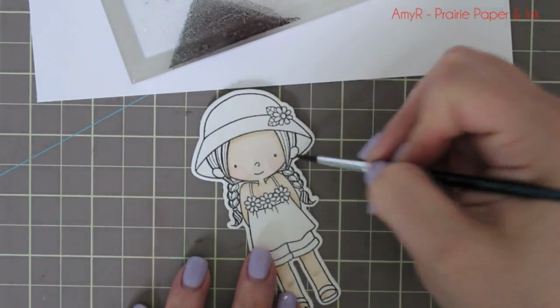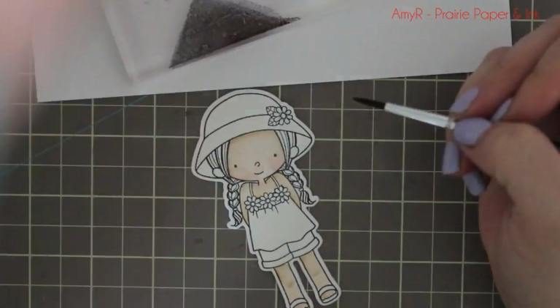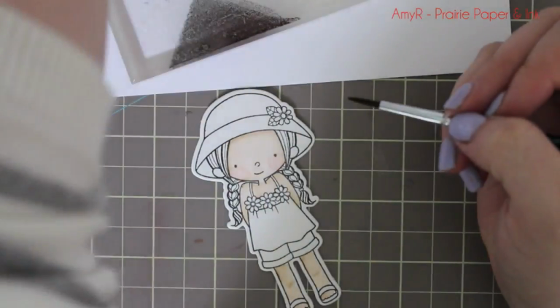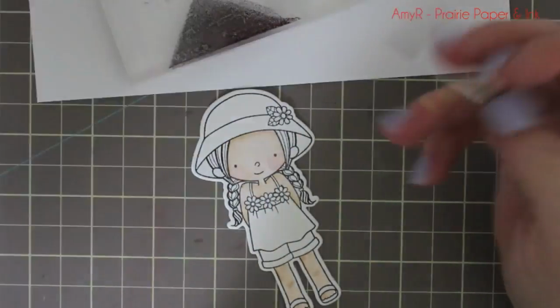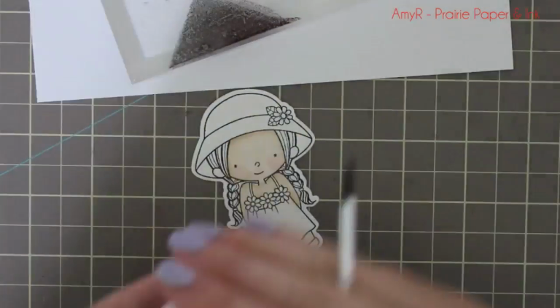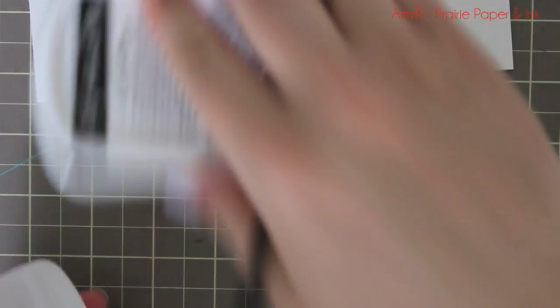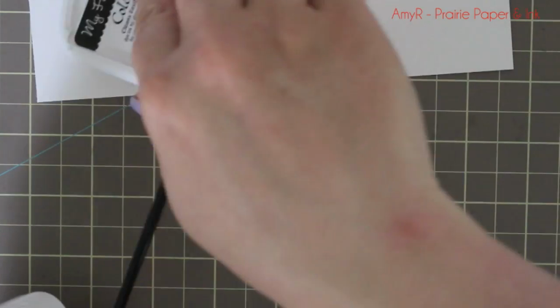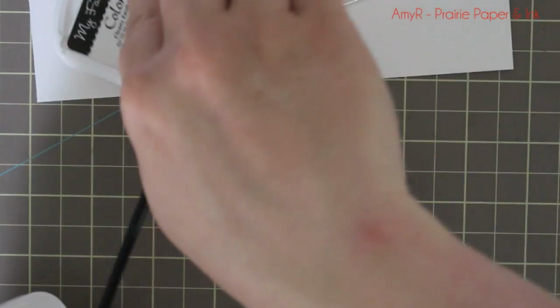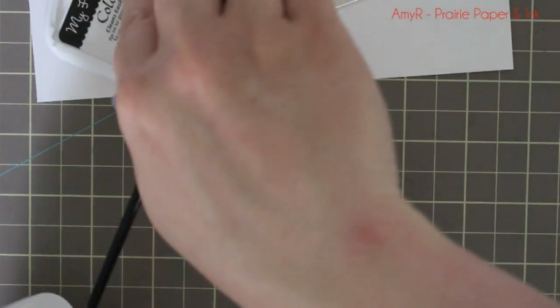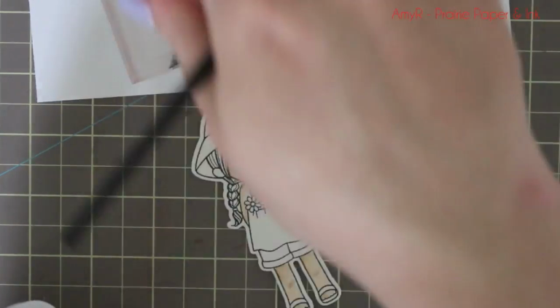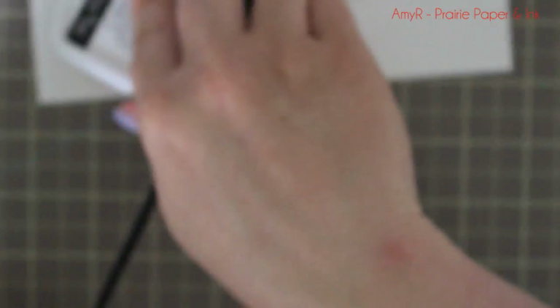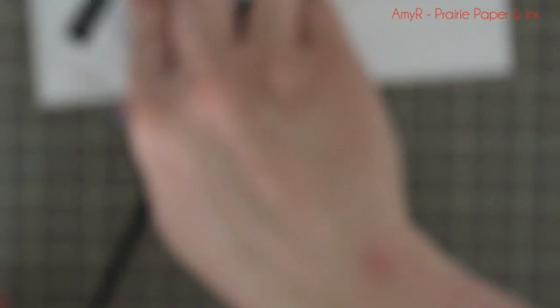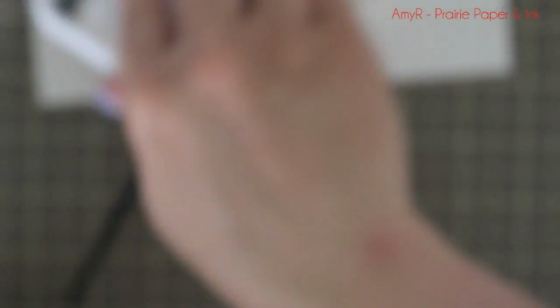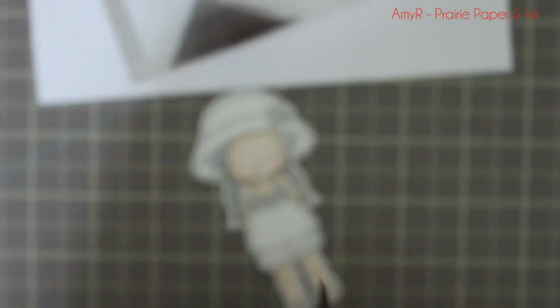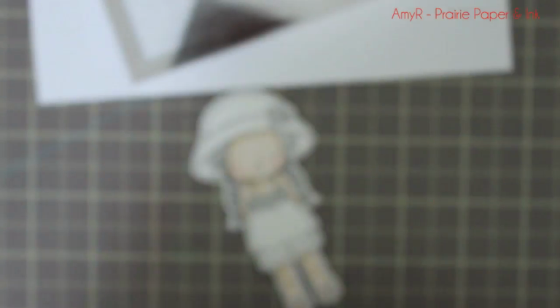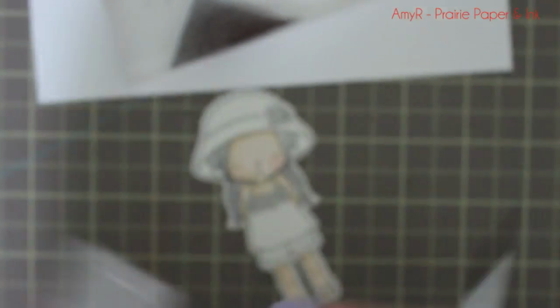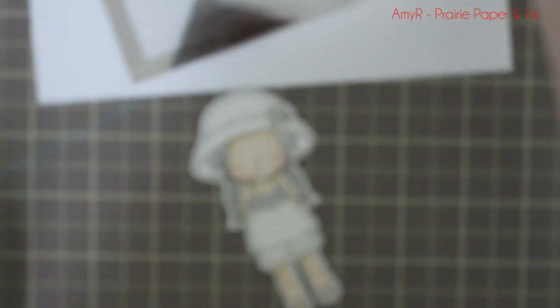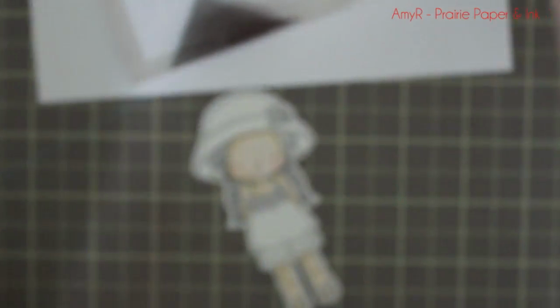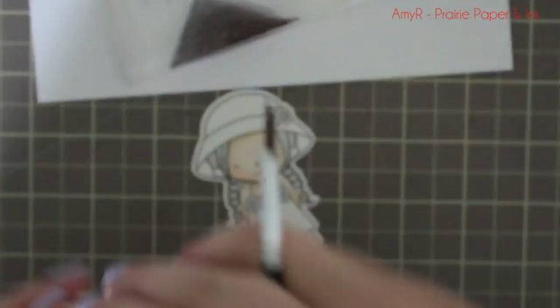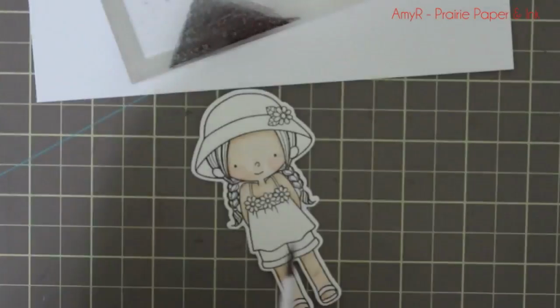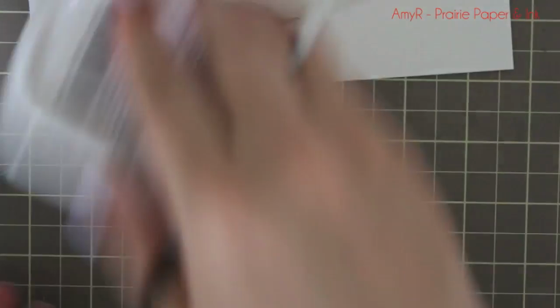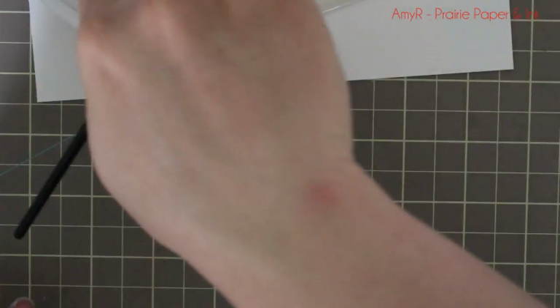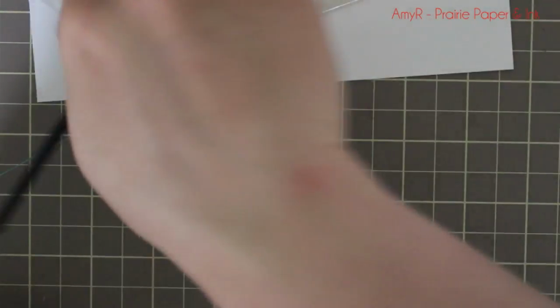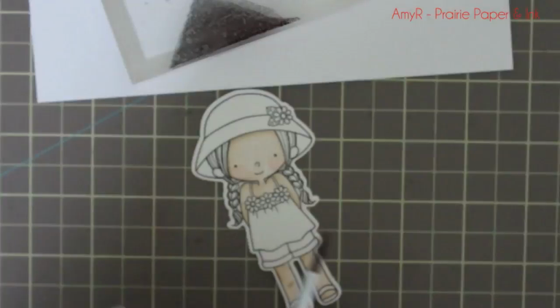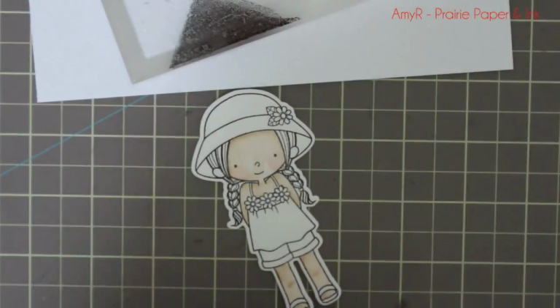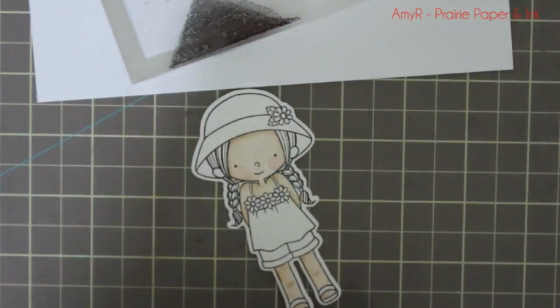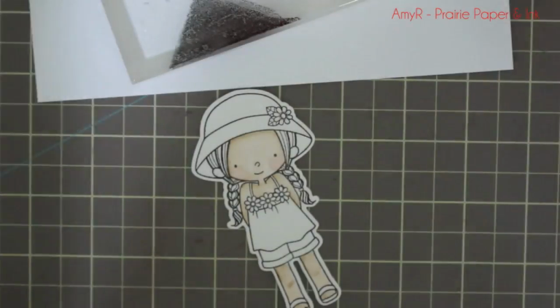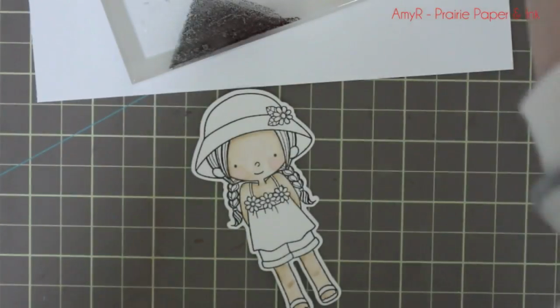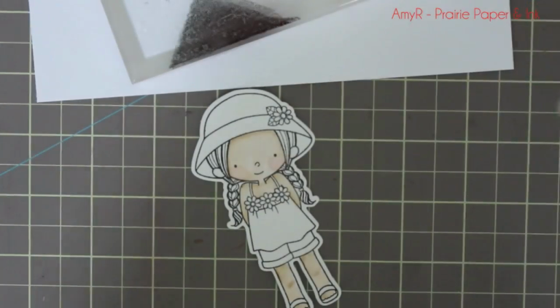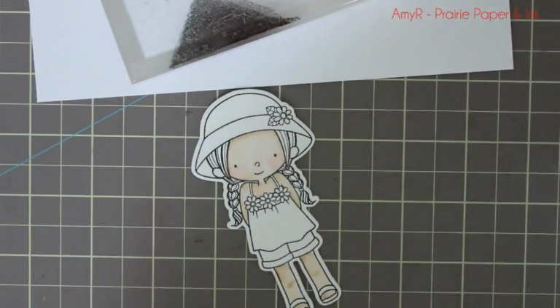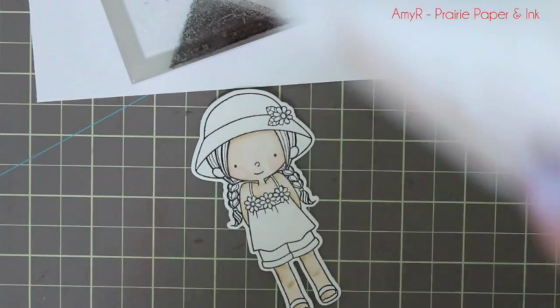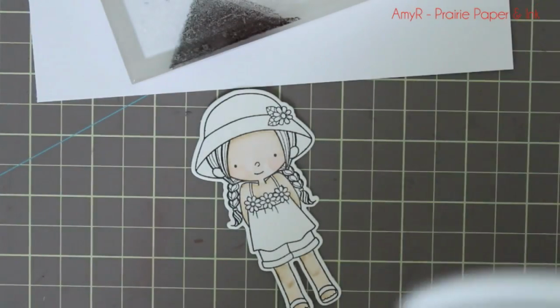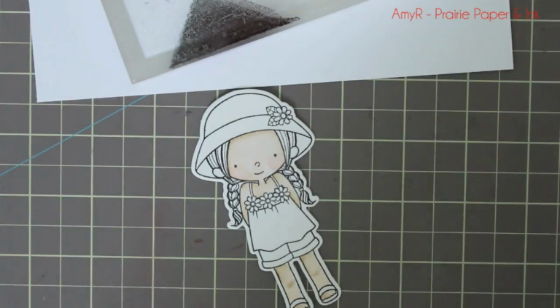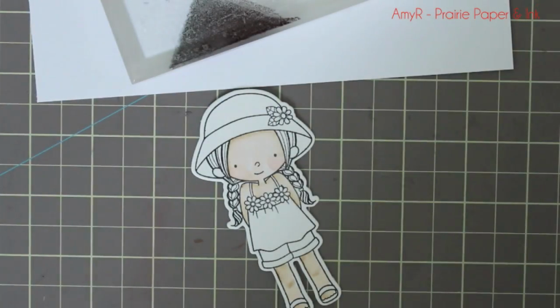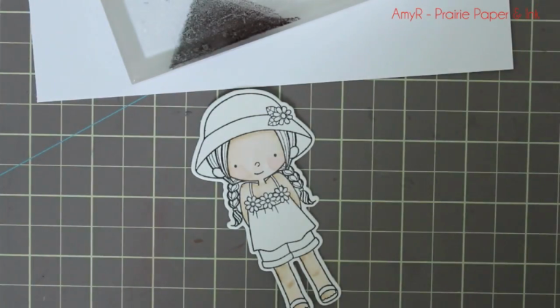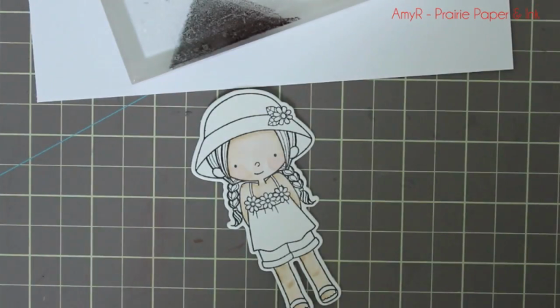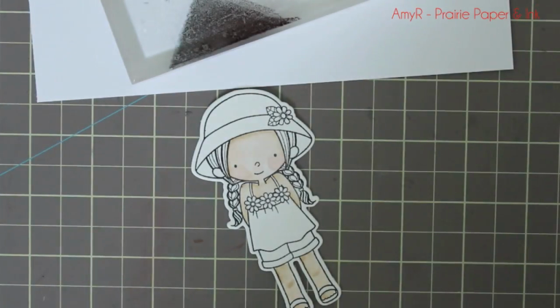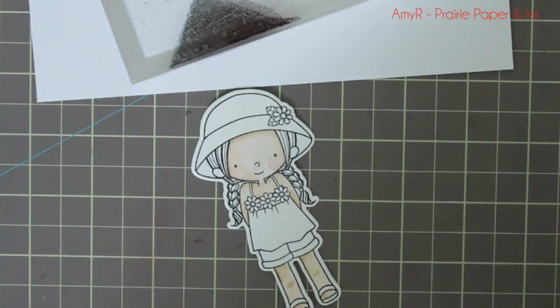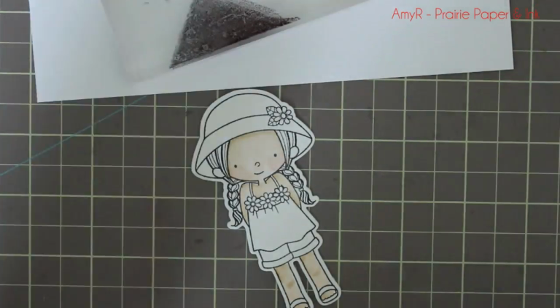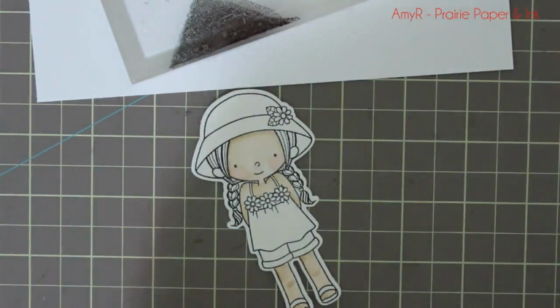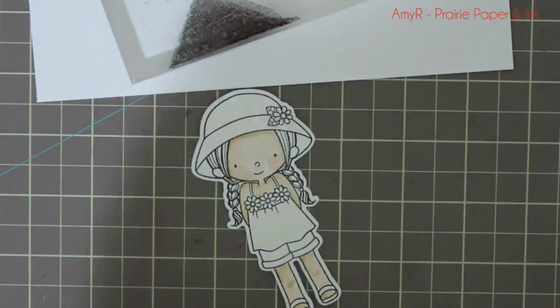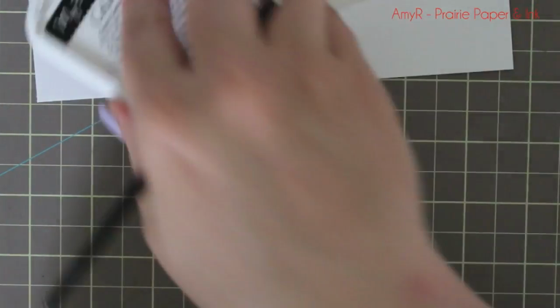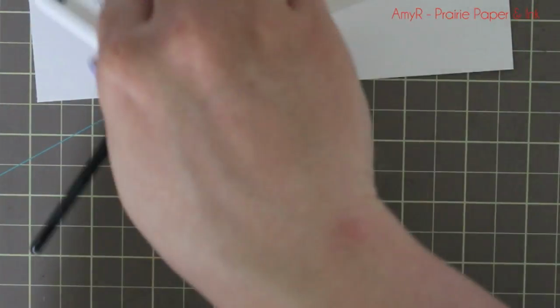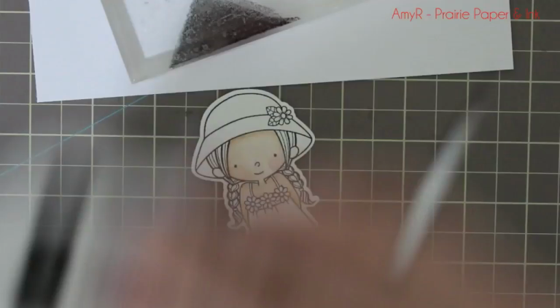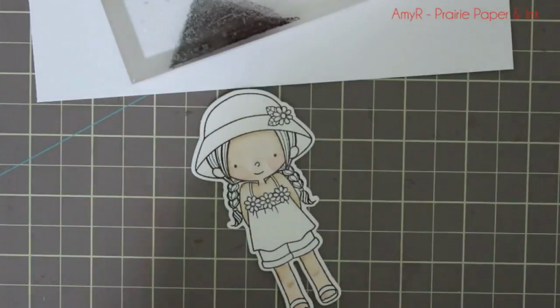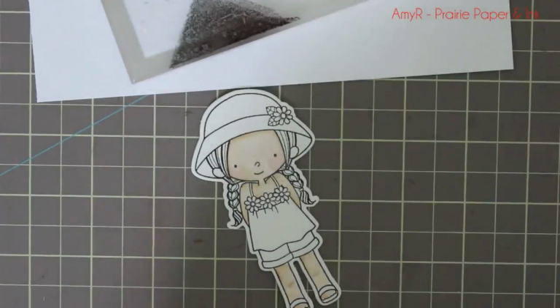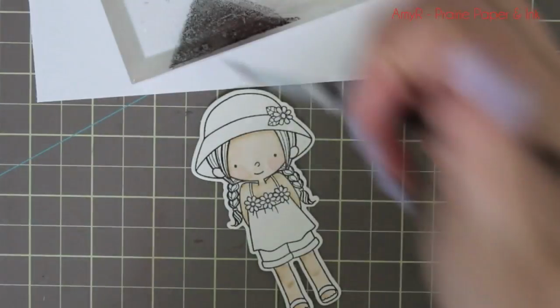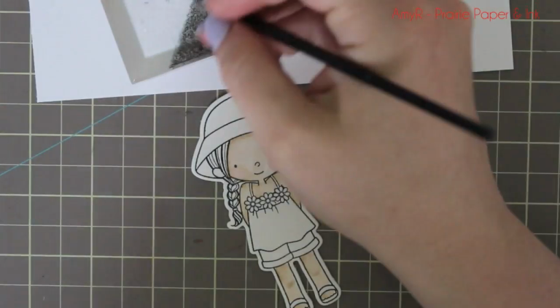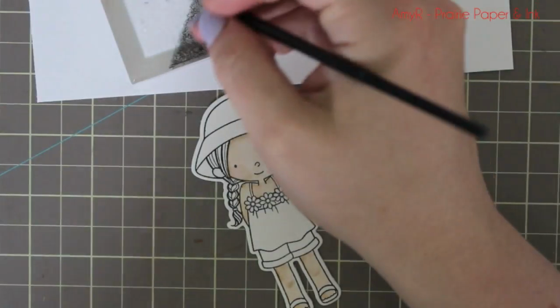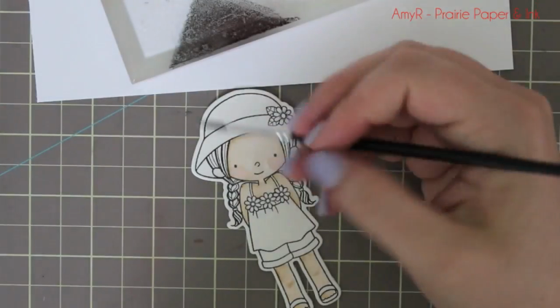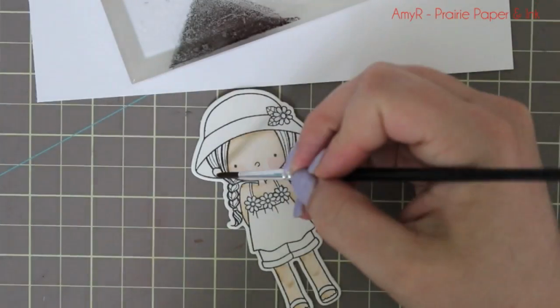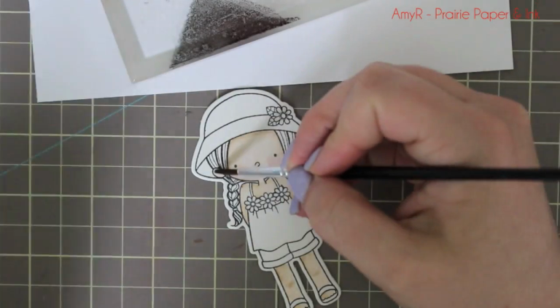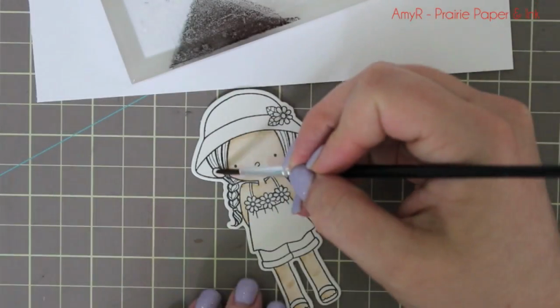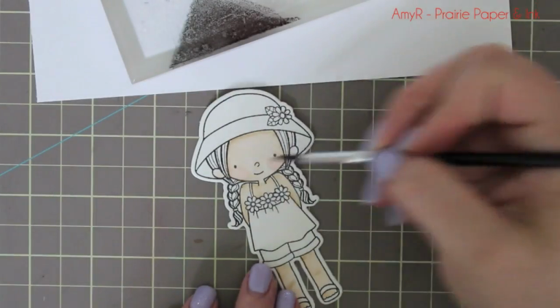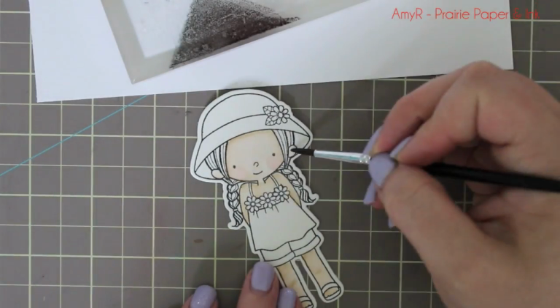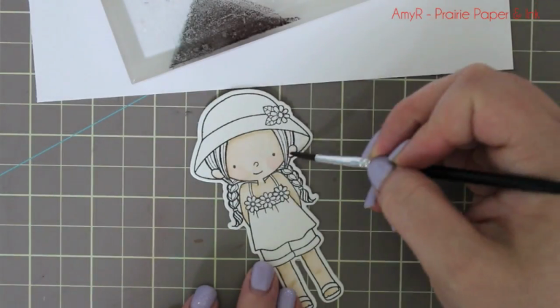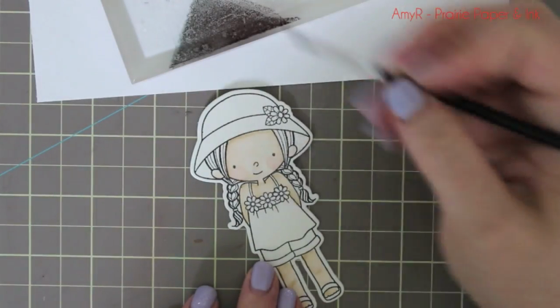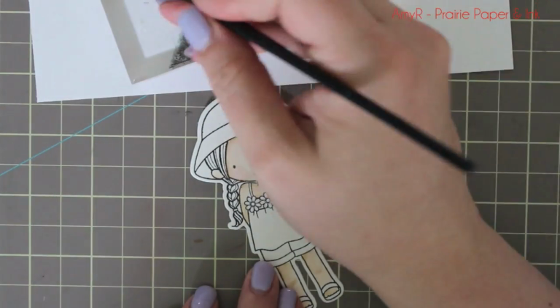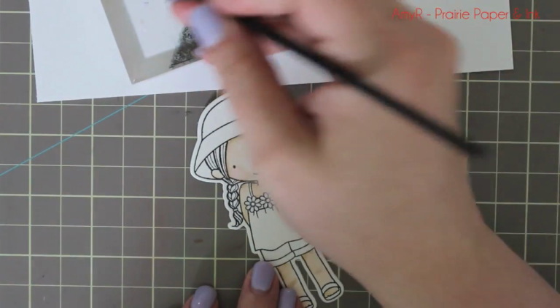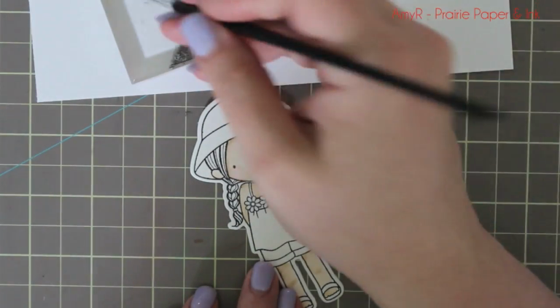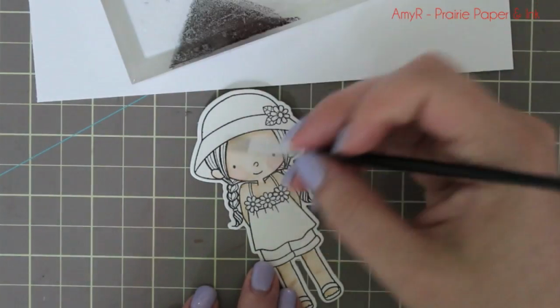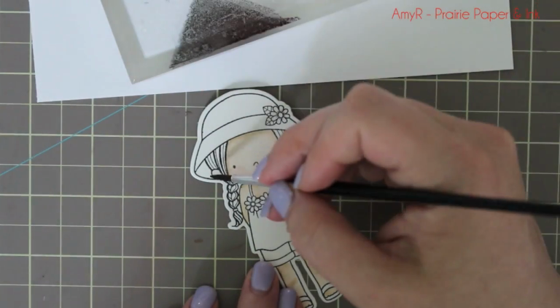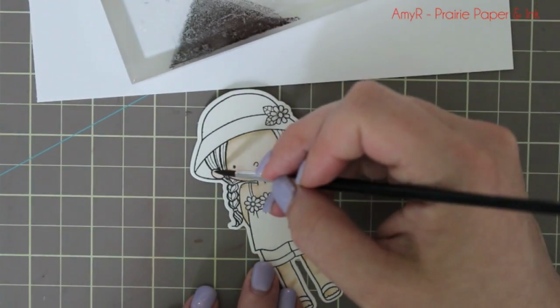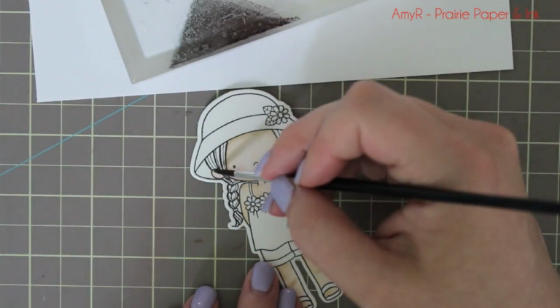Once I'm done doing all the skin, I use my heat tool to dry everything so I can go on to the next area.